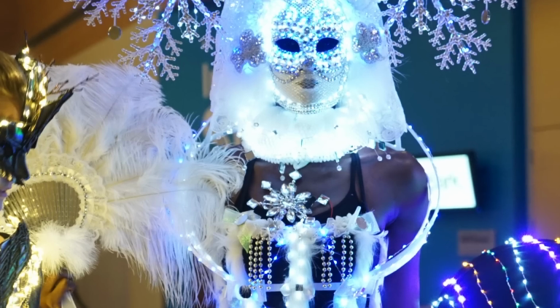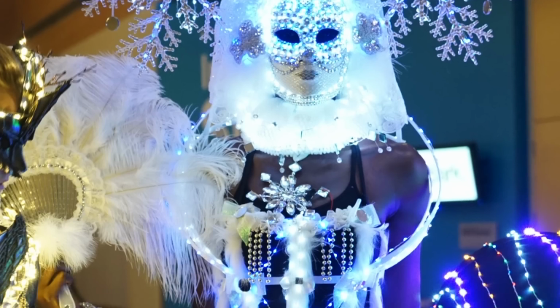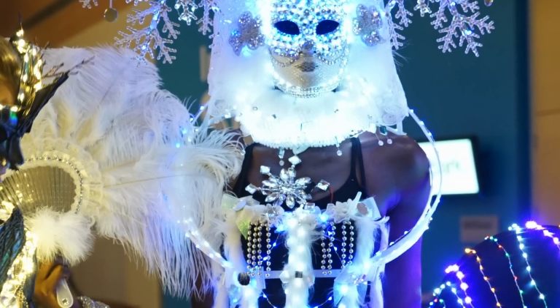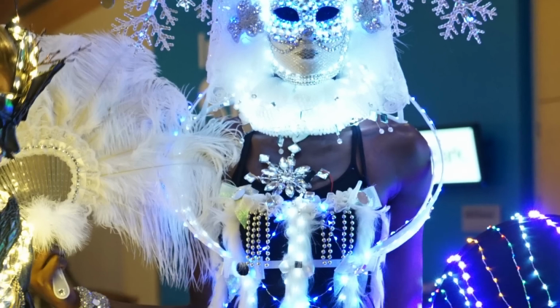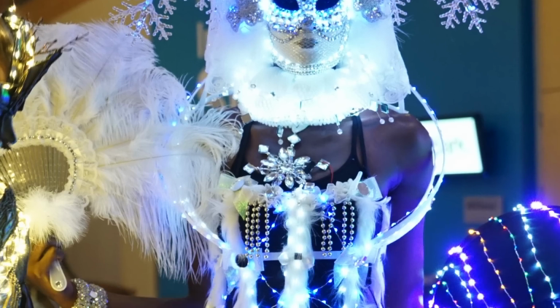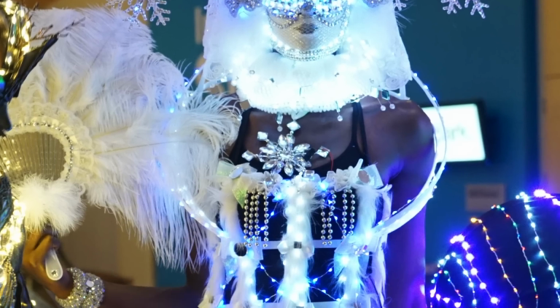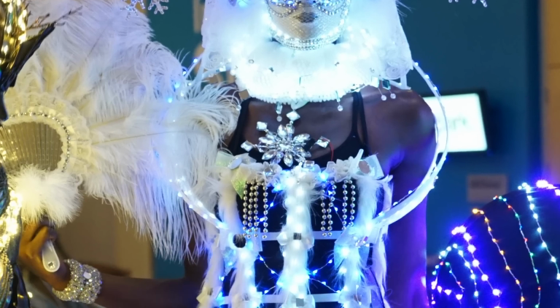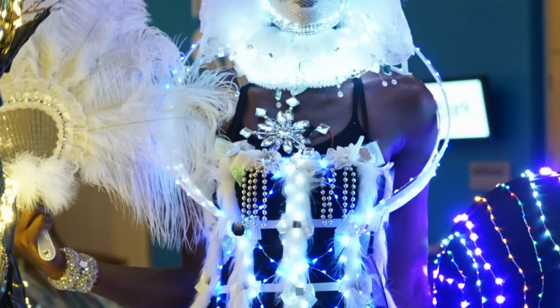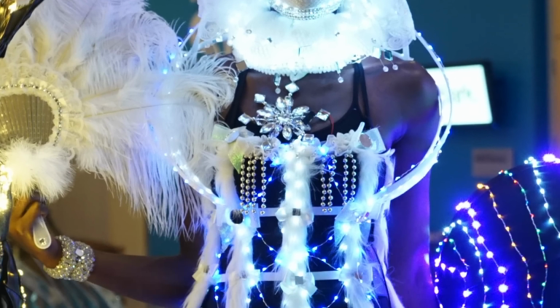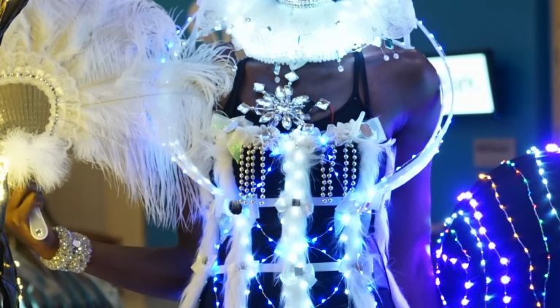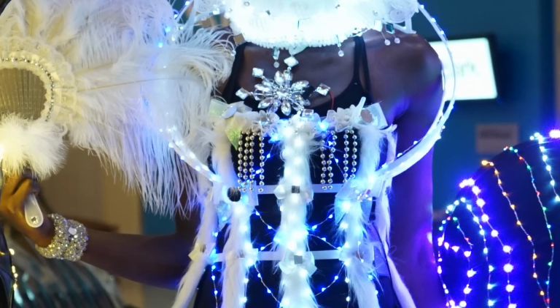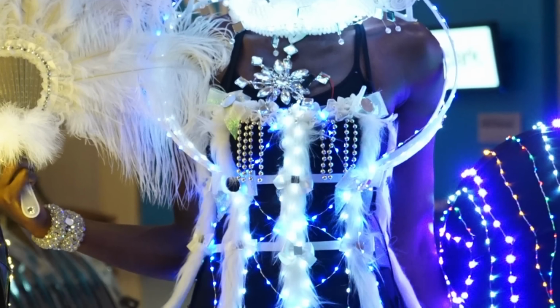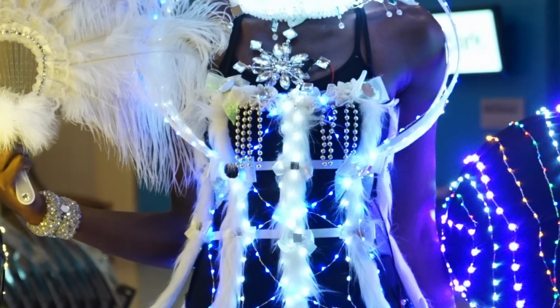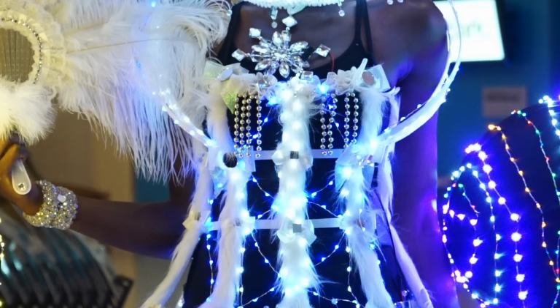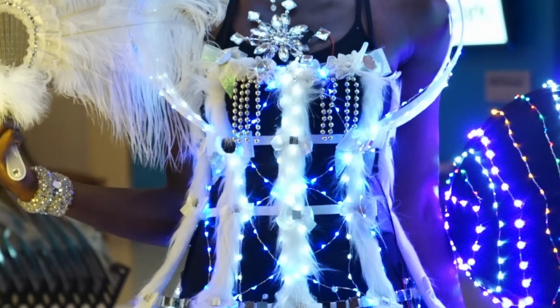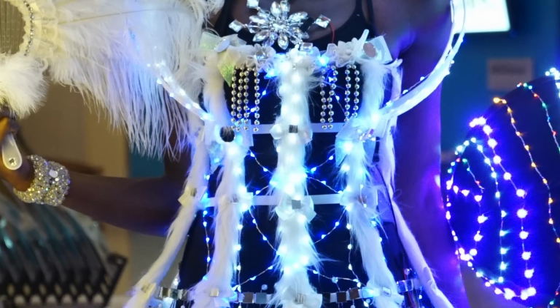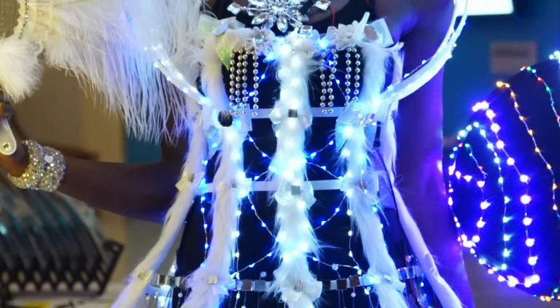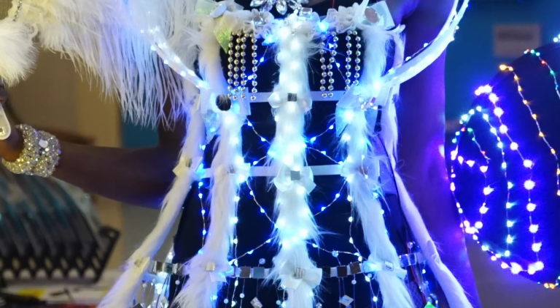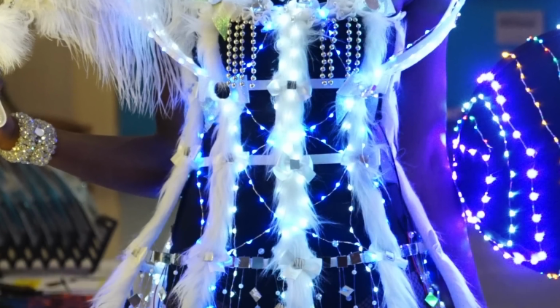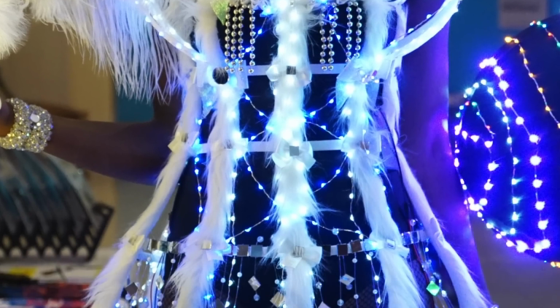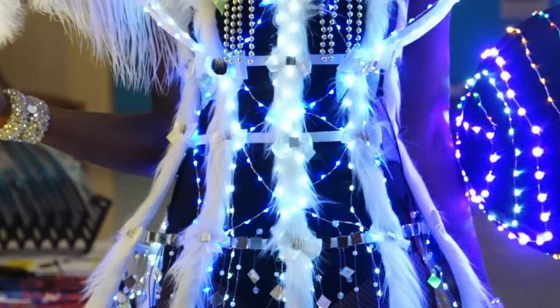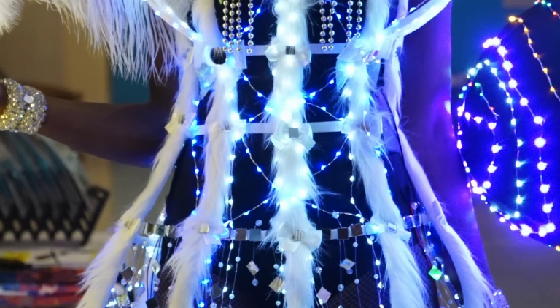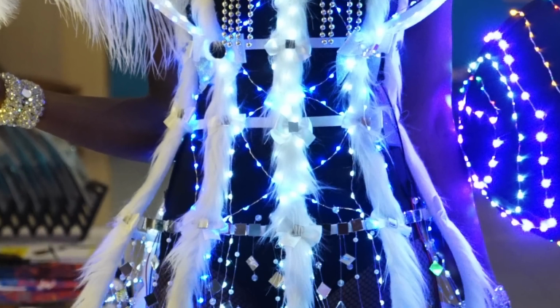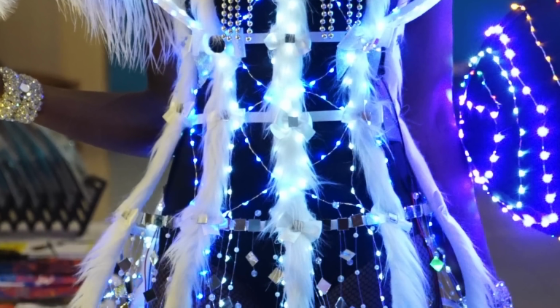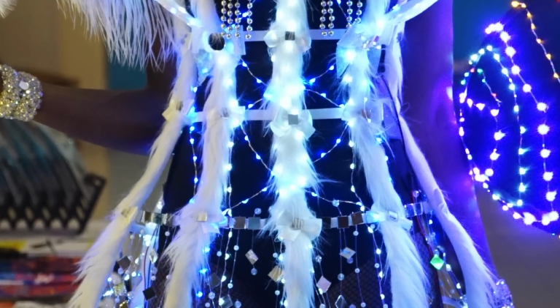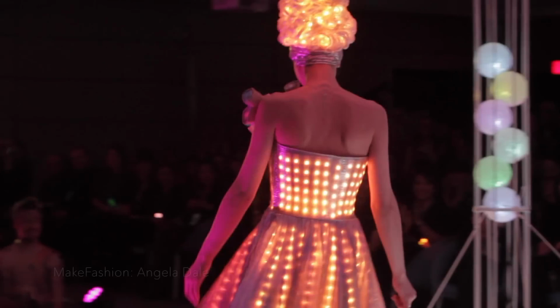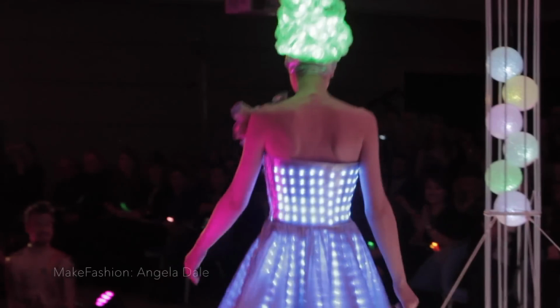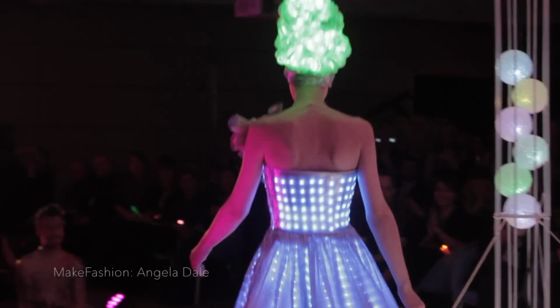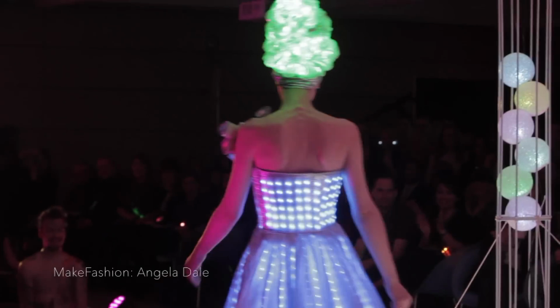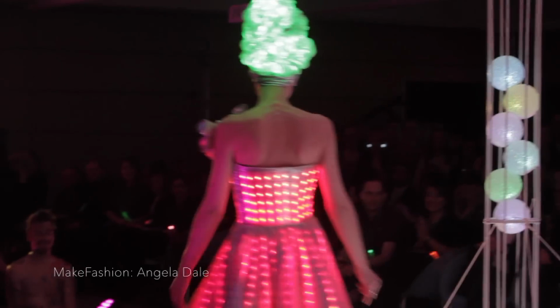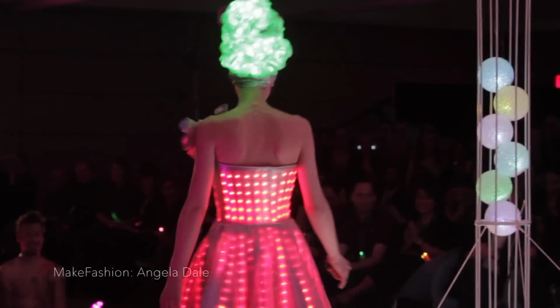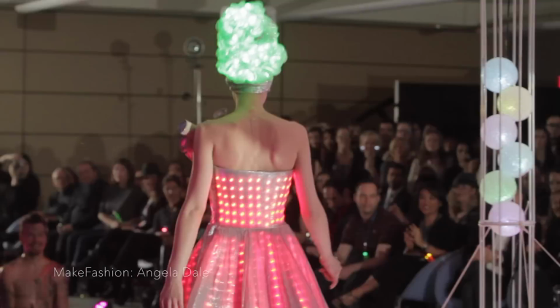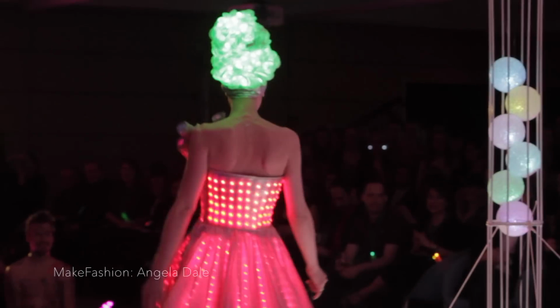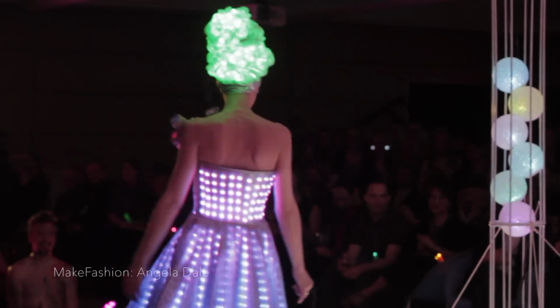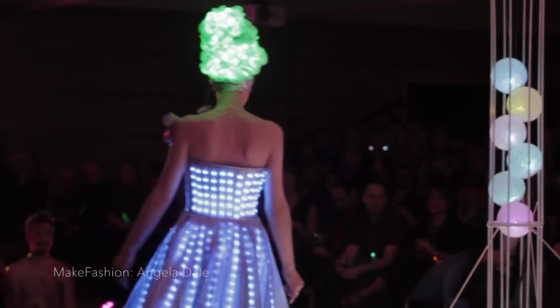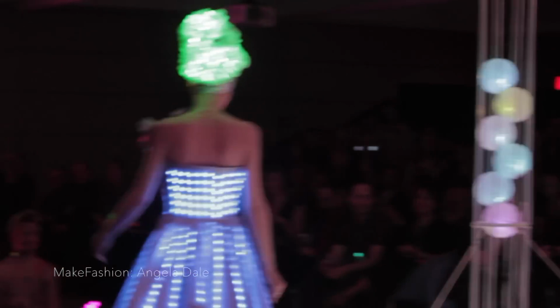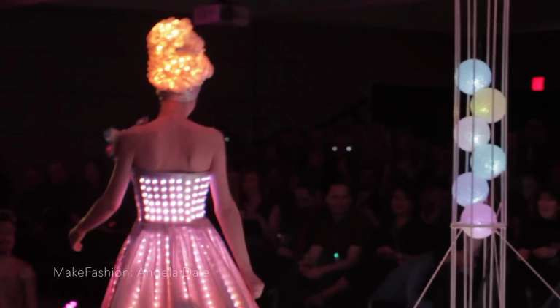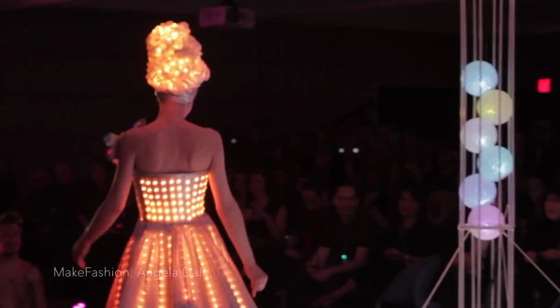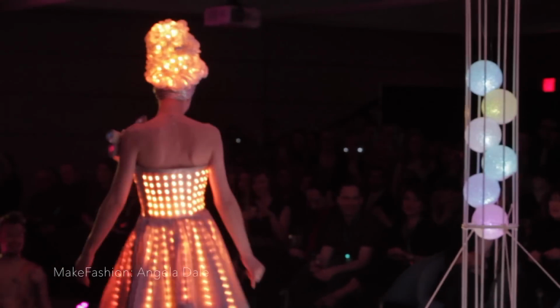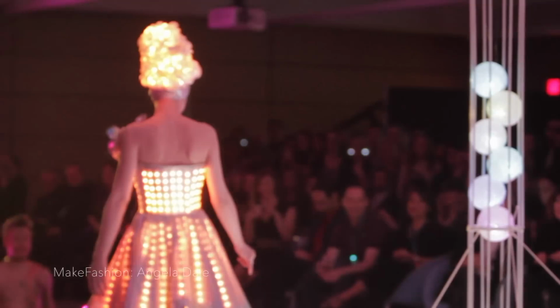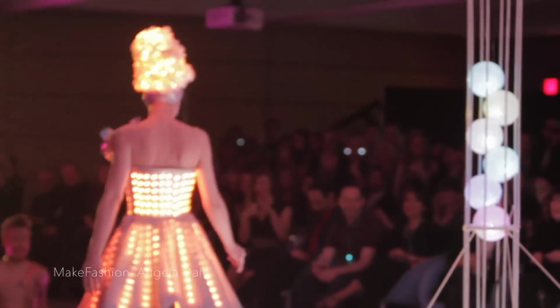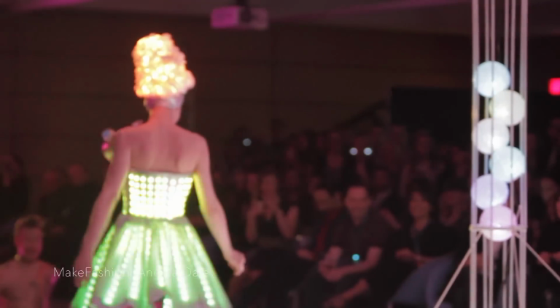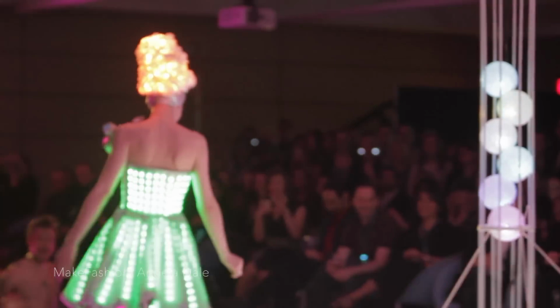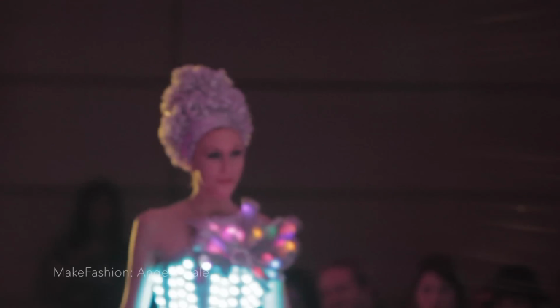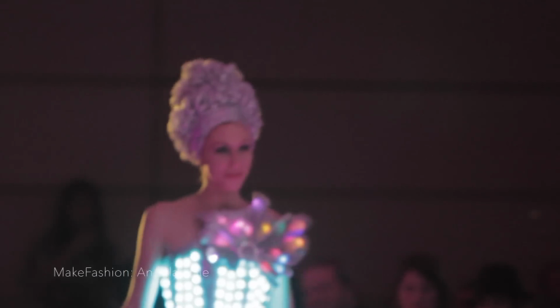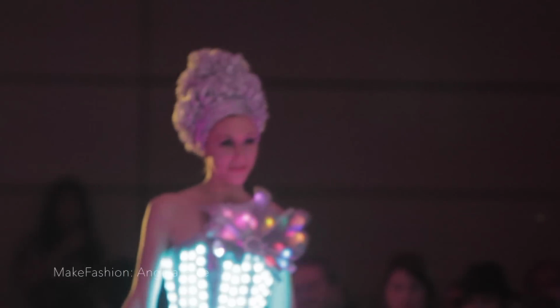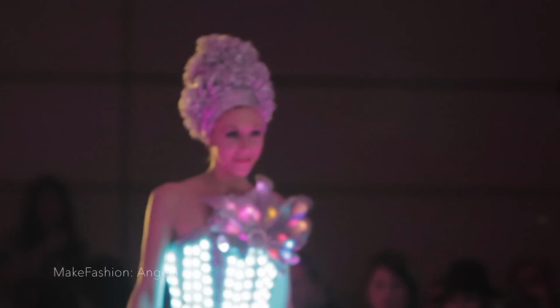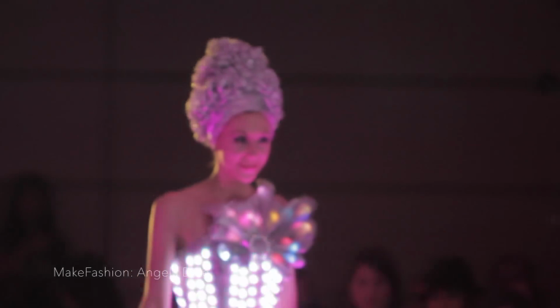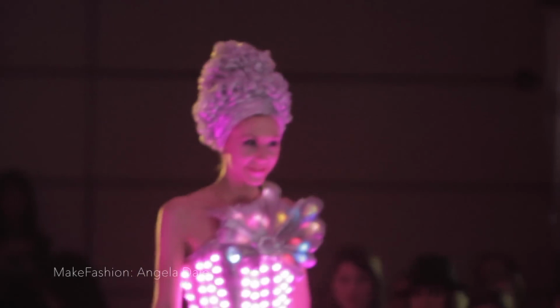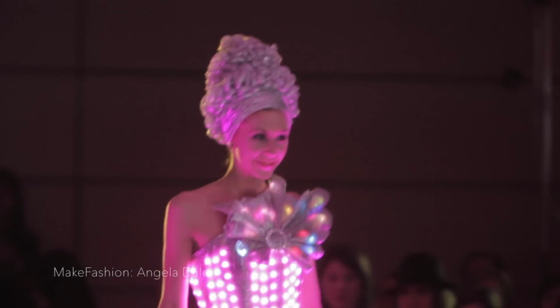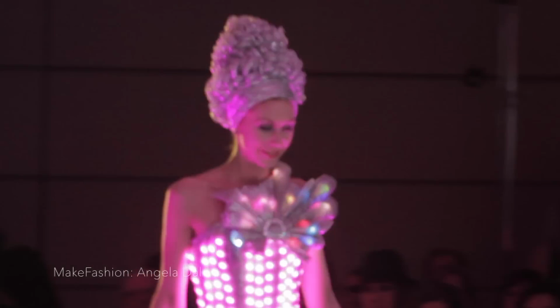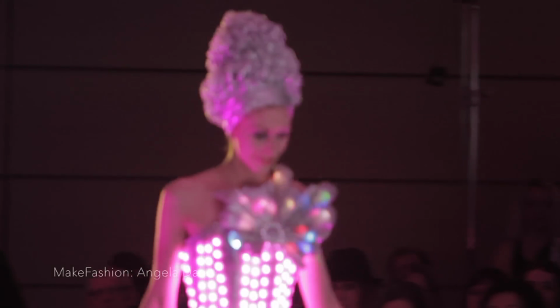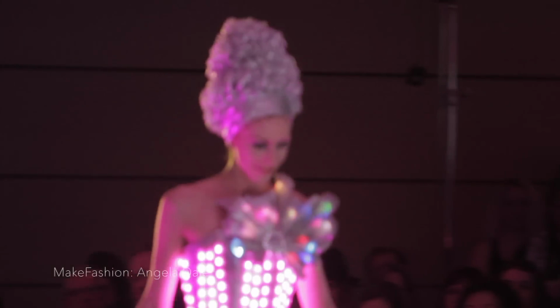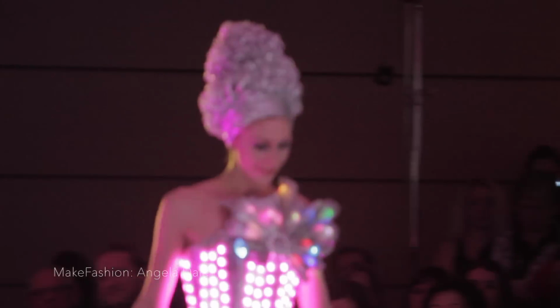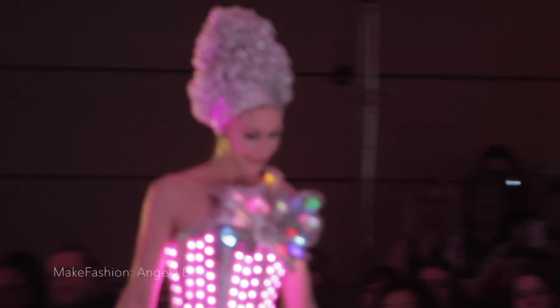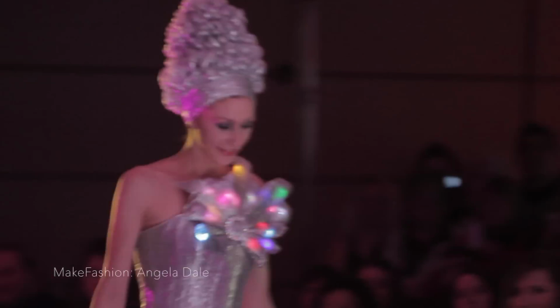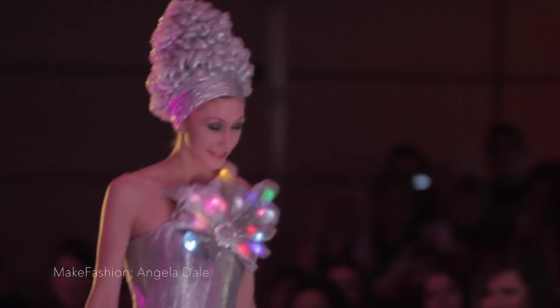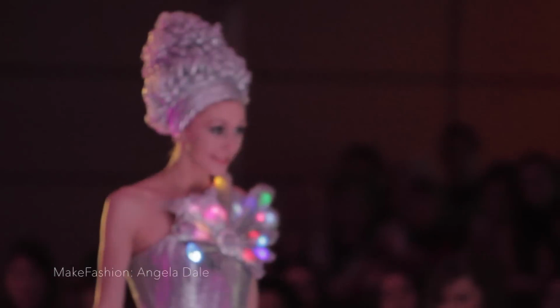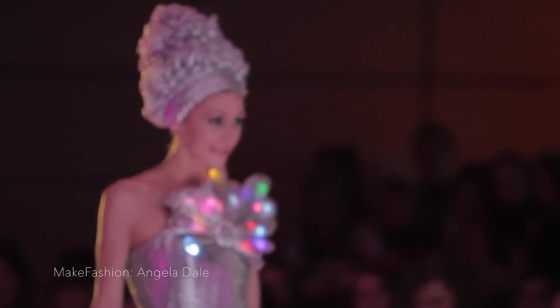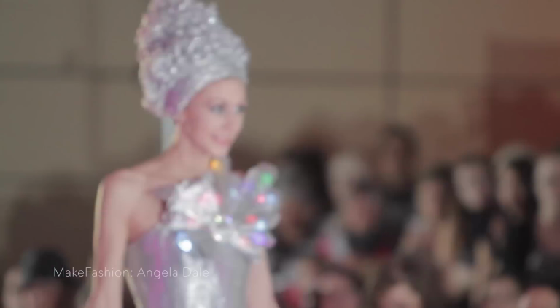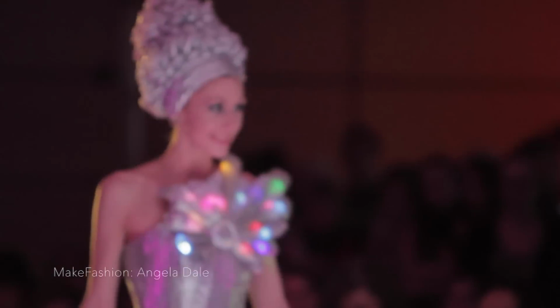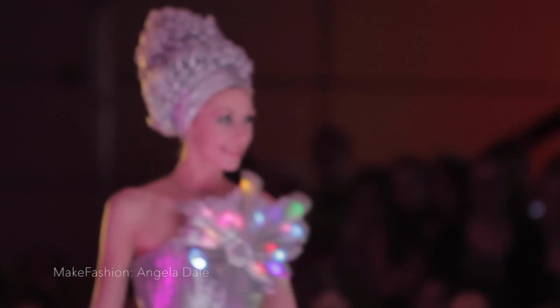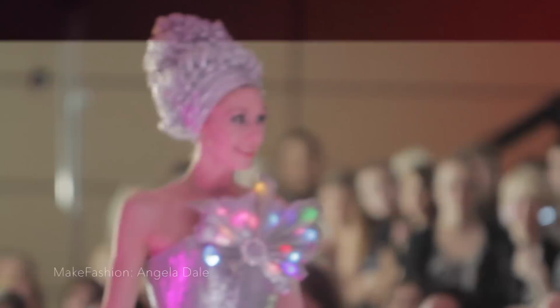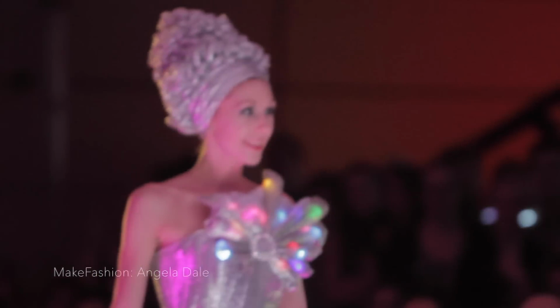LED stands for Light Emitting Diode. LEDs are perfect for wearables, since they're small, inexpensive, and easy to work with once you know the basics.